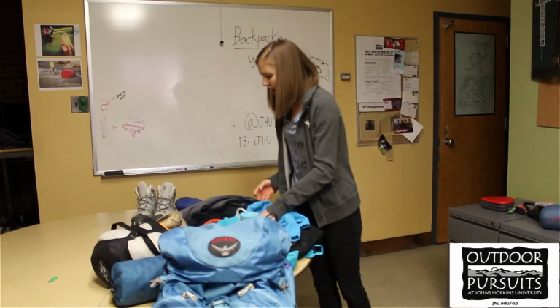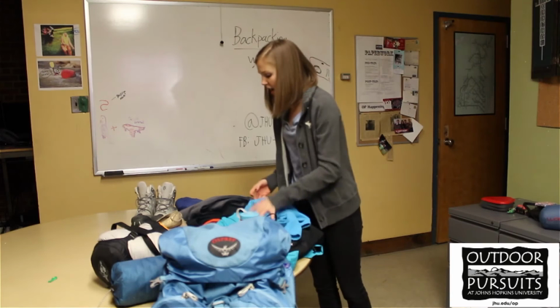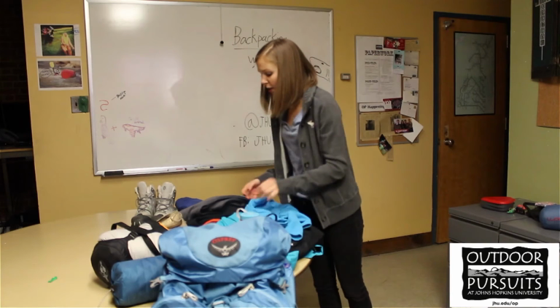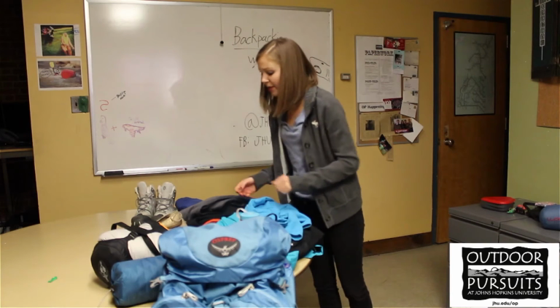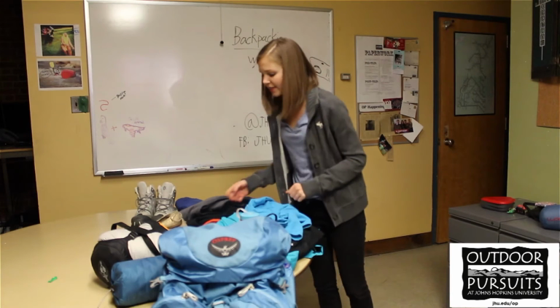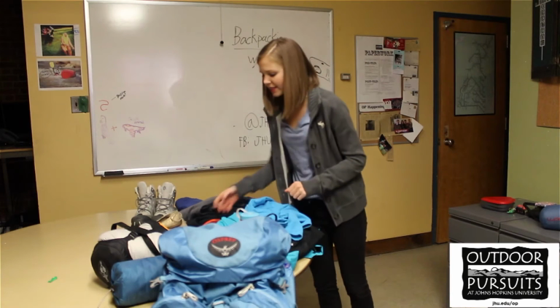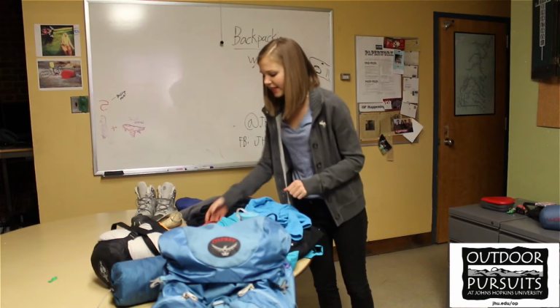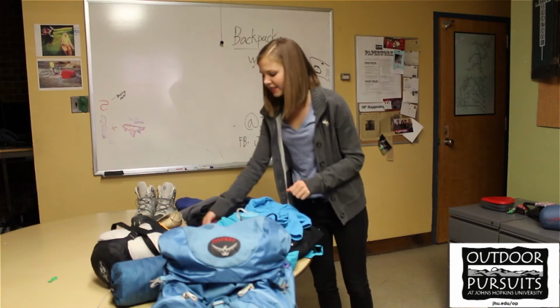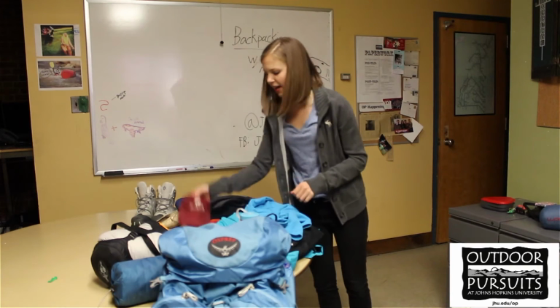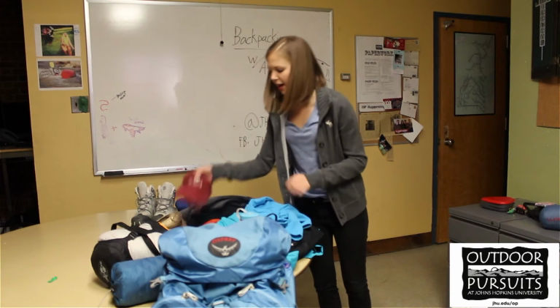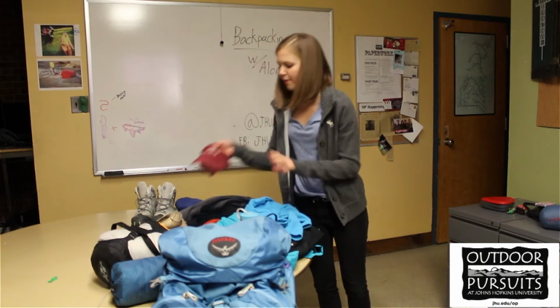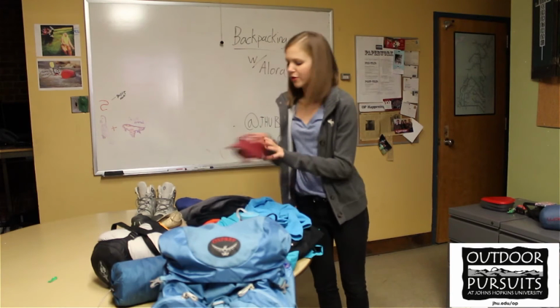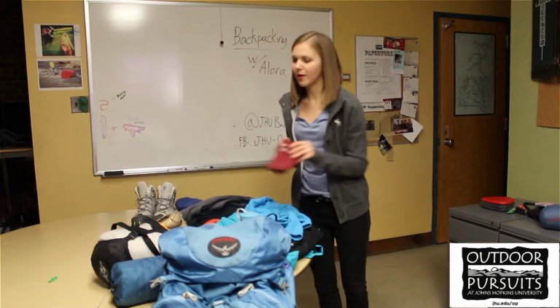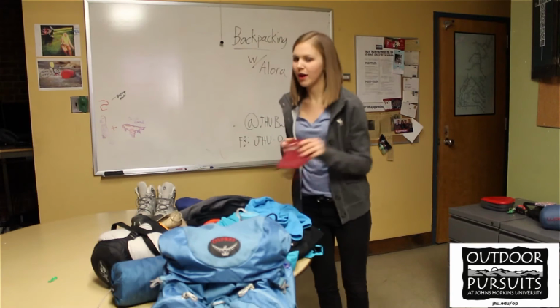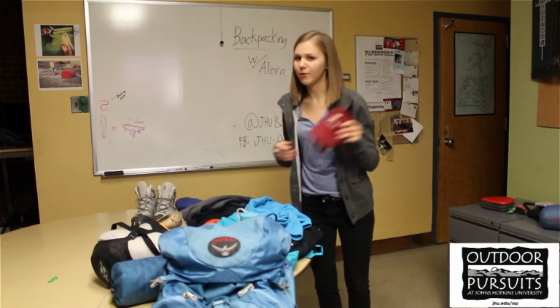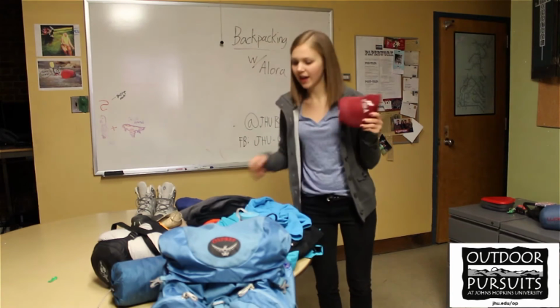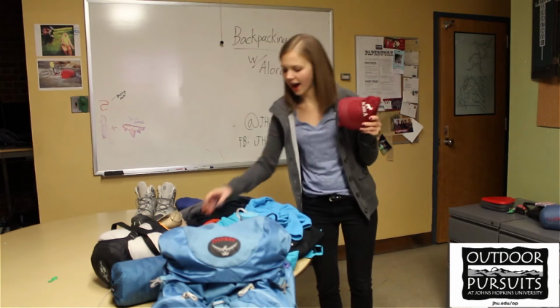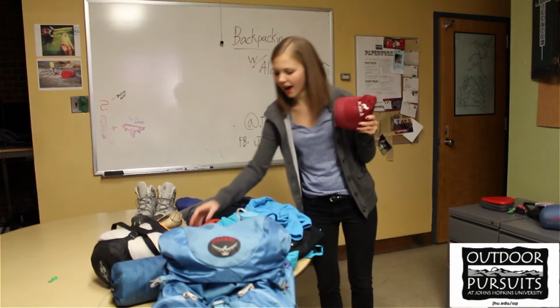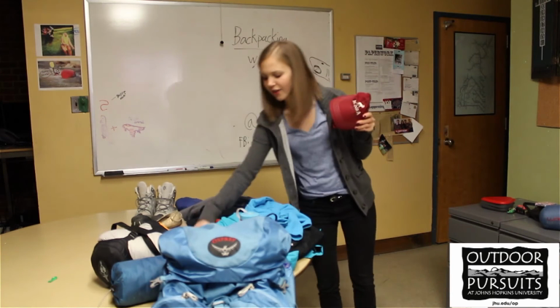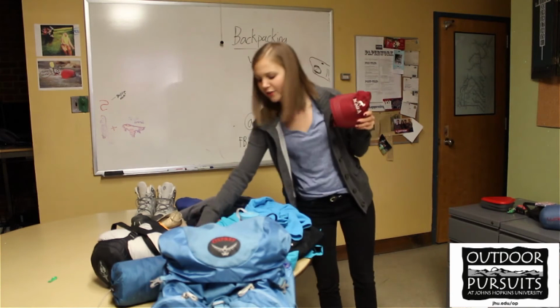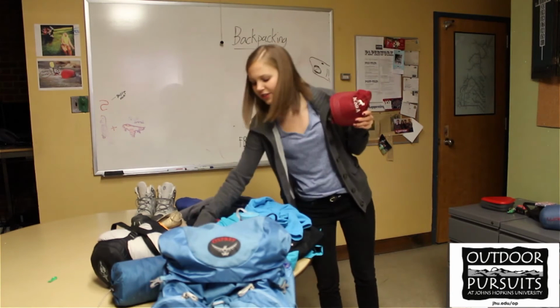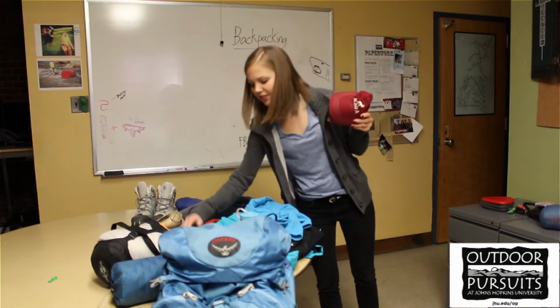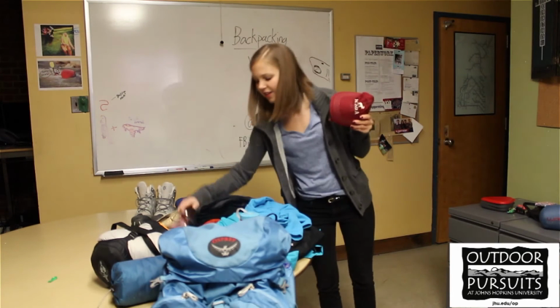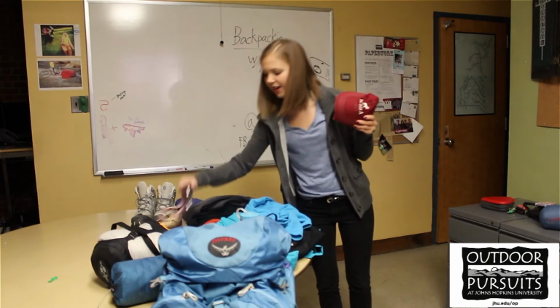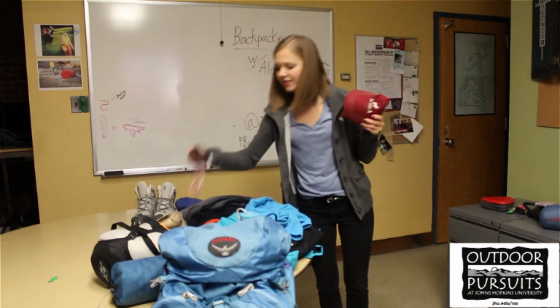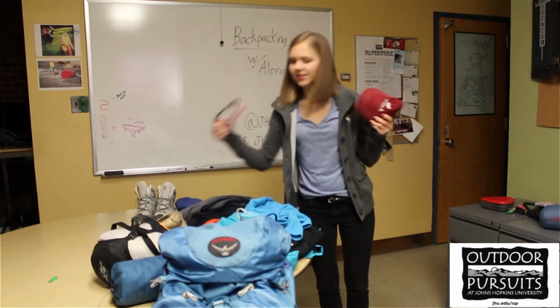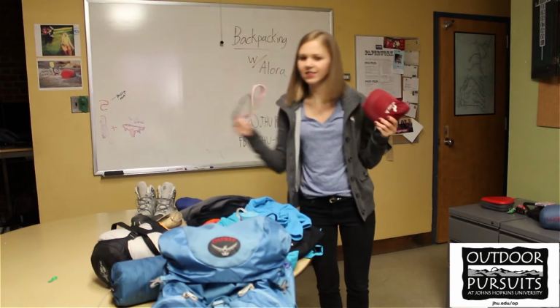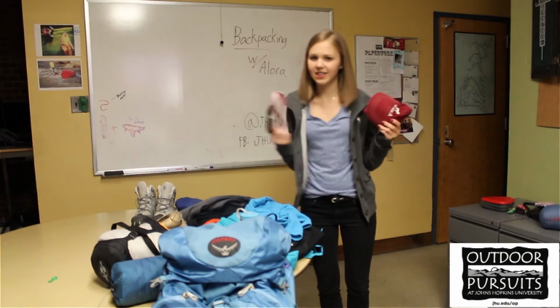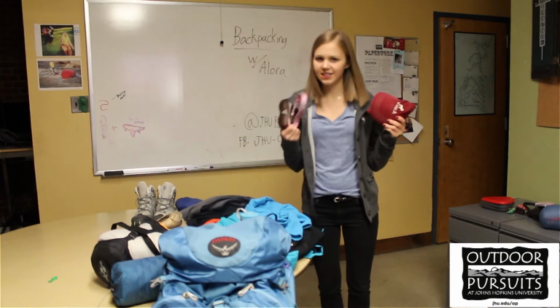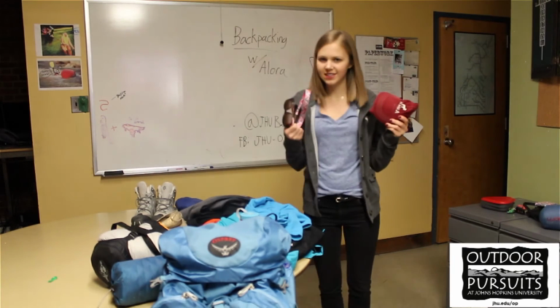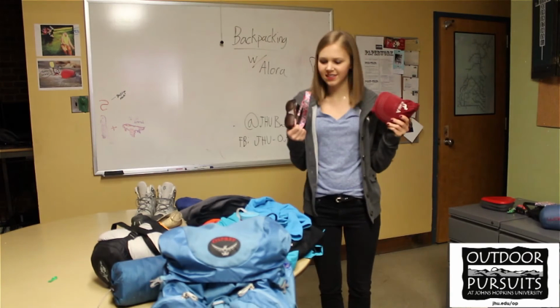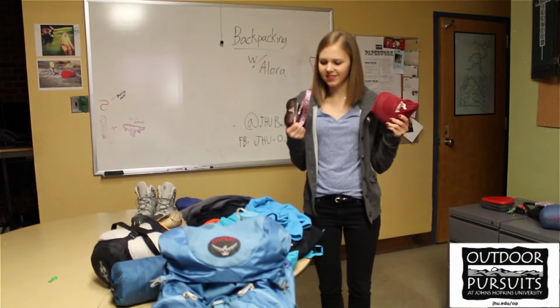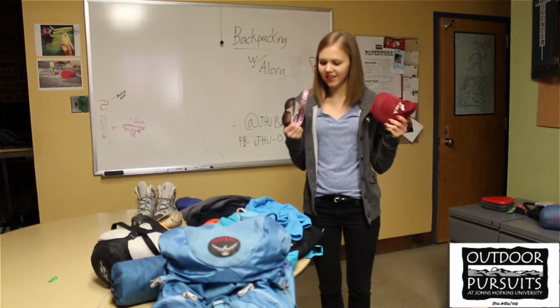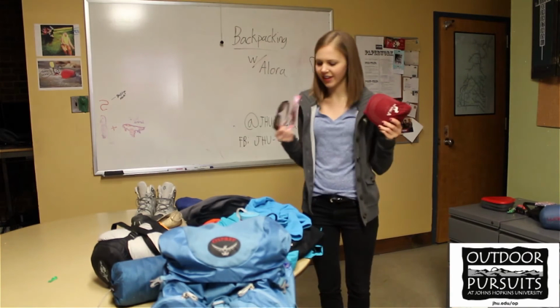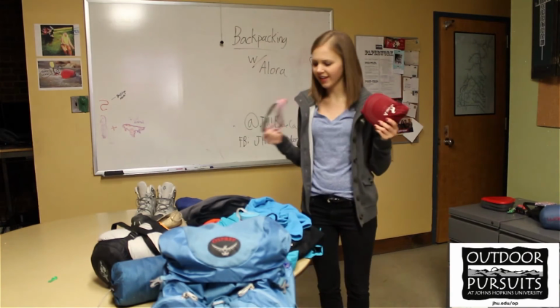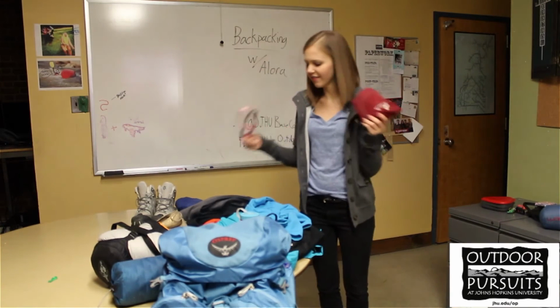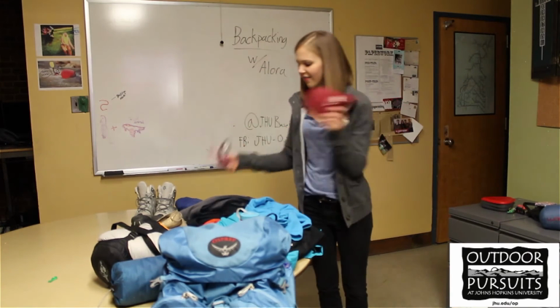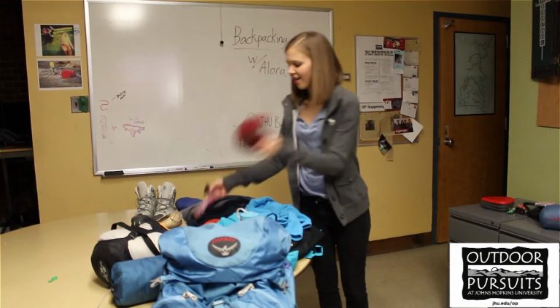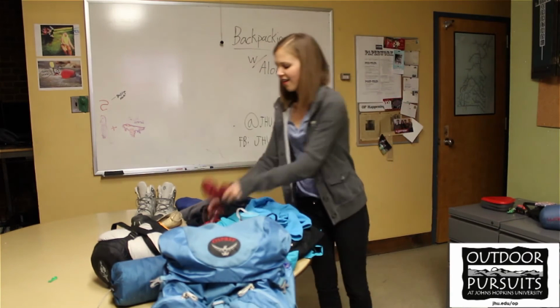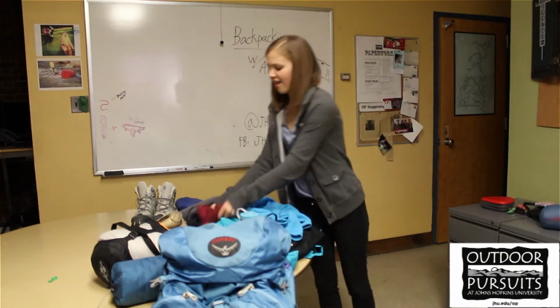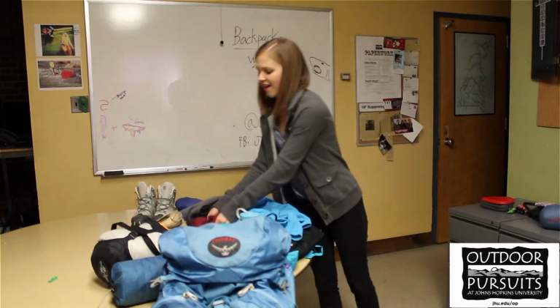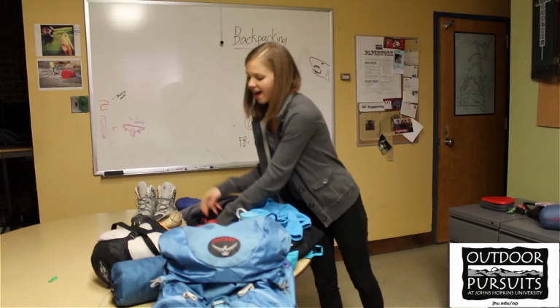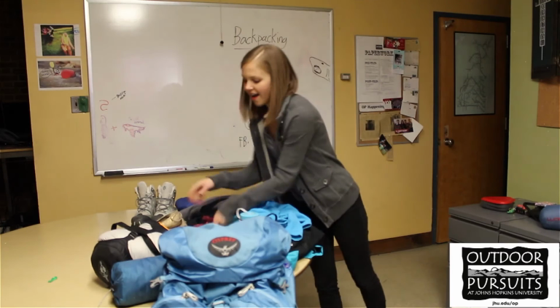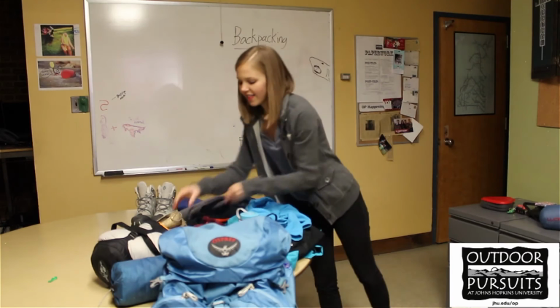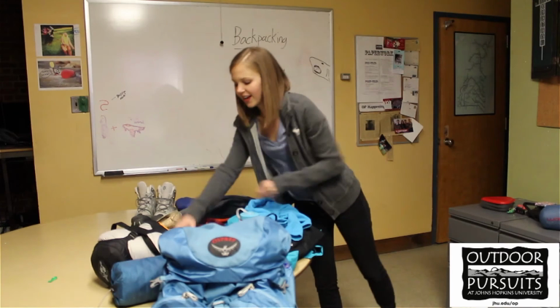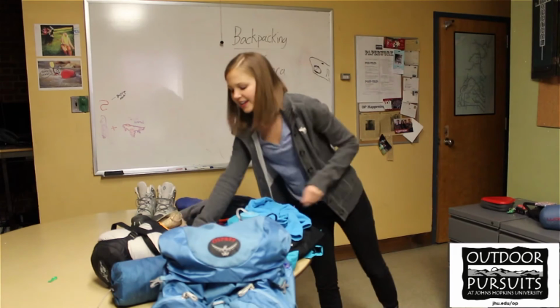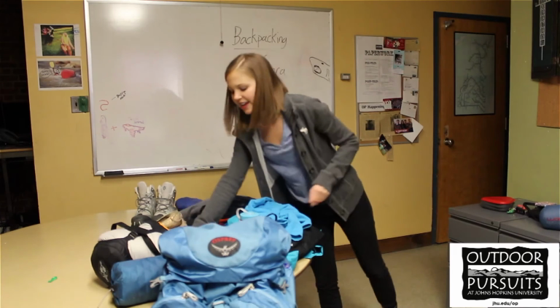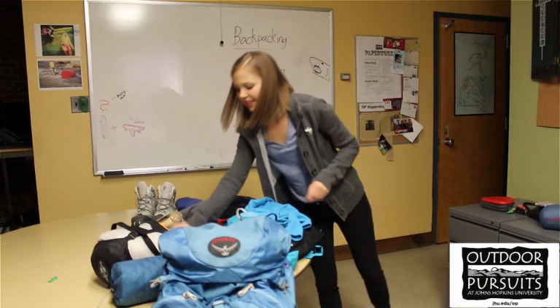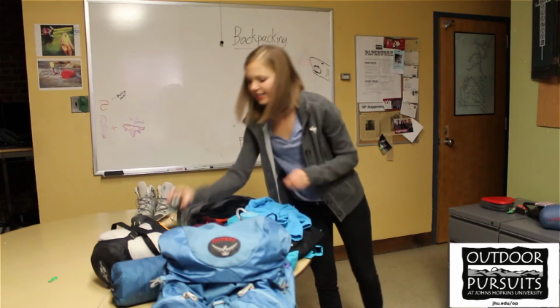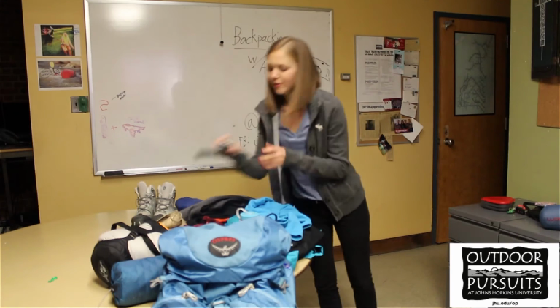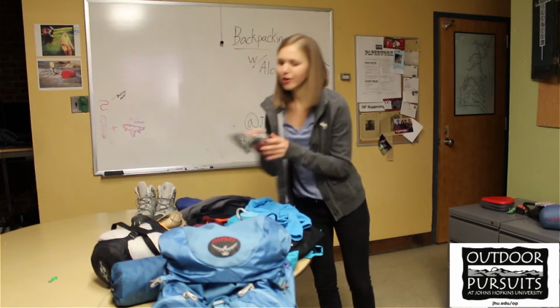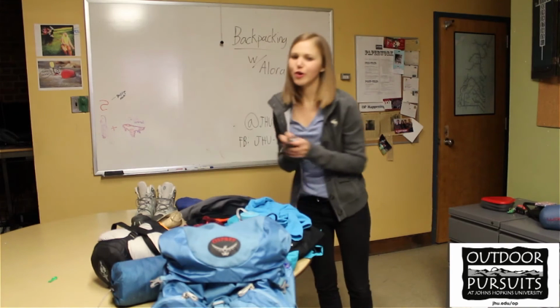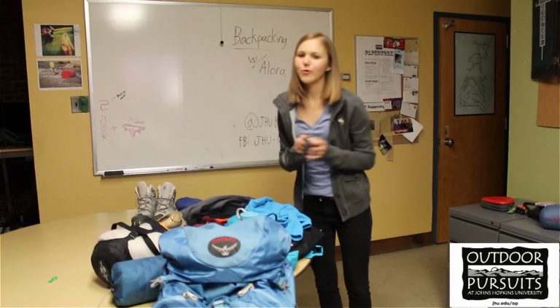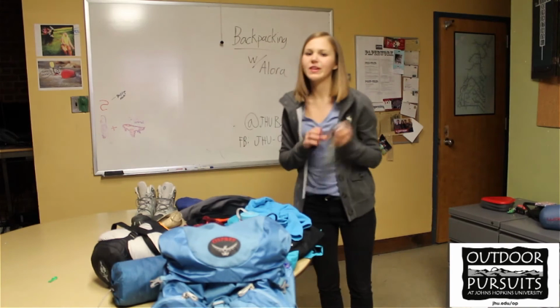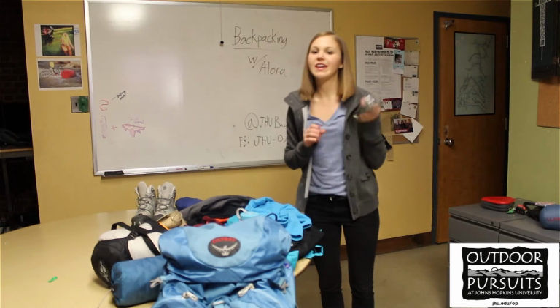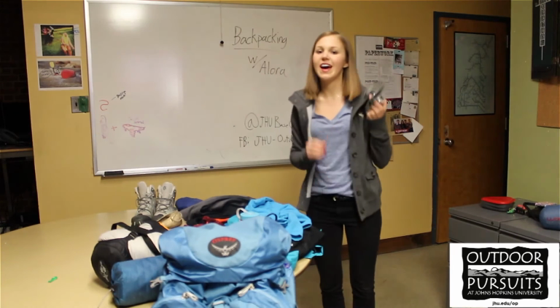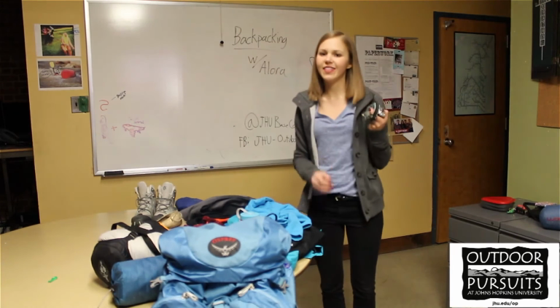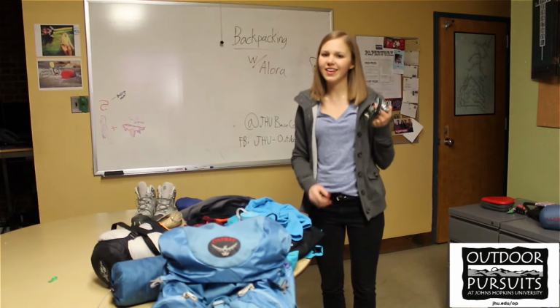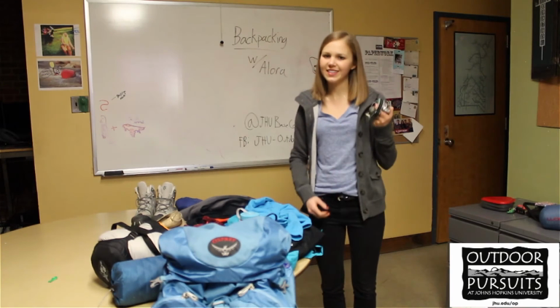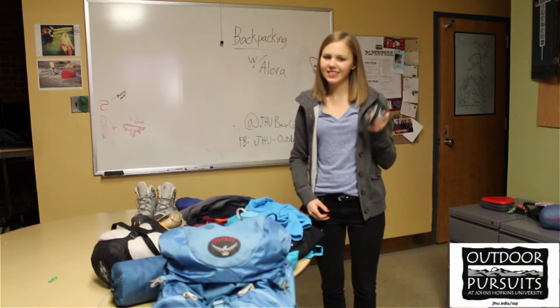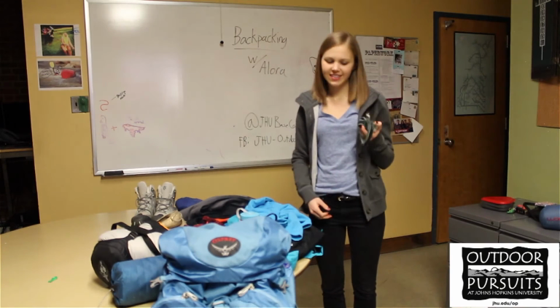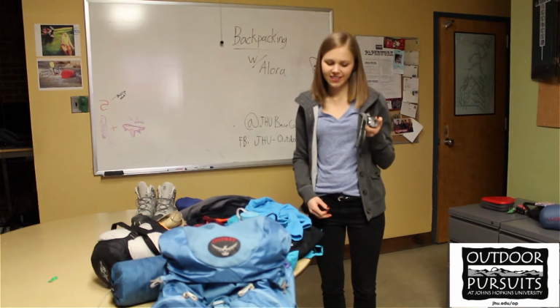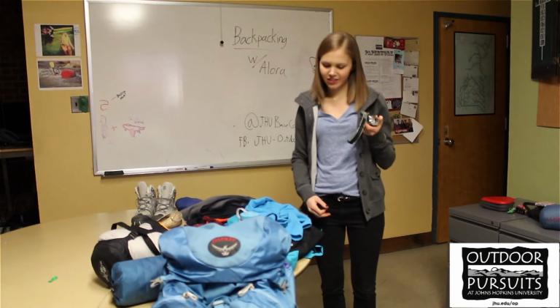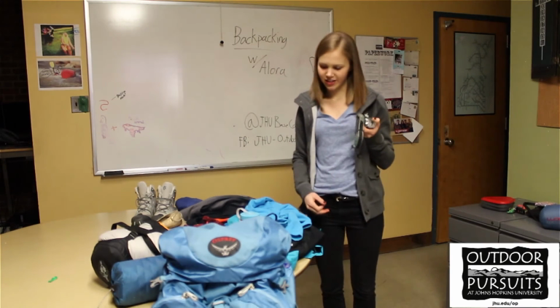In the daytime, you might want a hat or sunglasses in case it gets sunny. And then at nighttime, you're going to need a headlight to see in the dark.